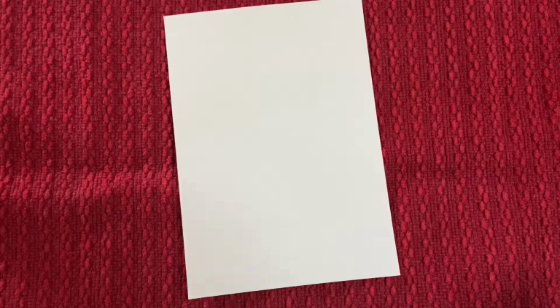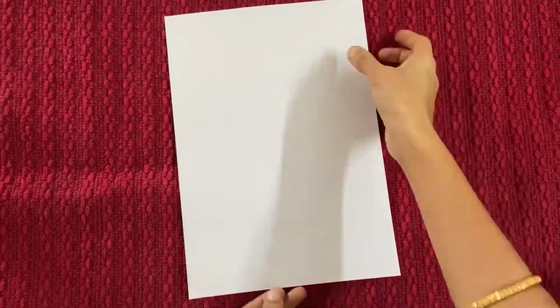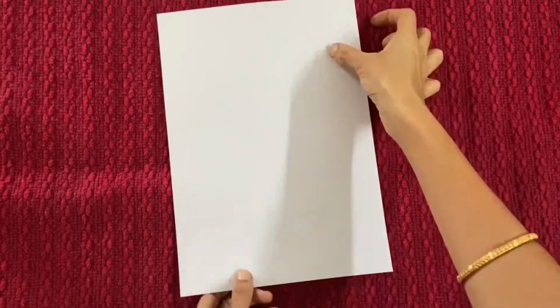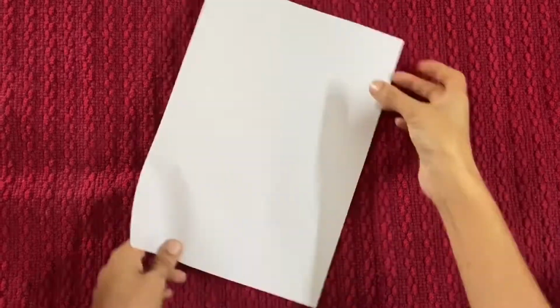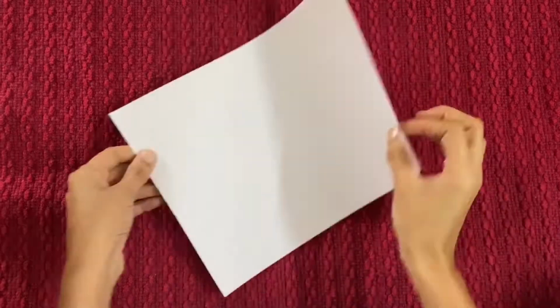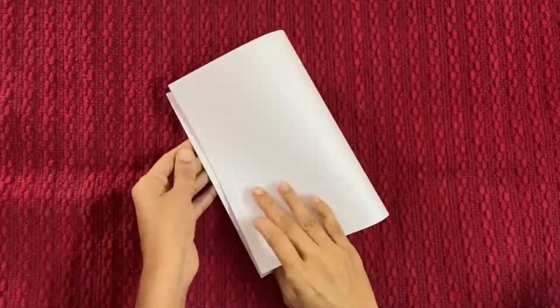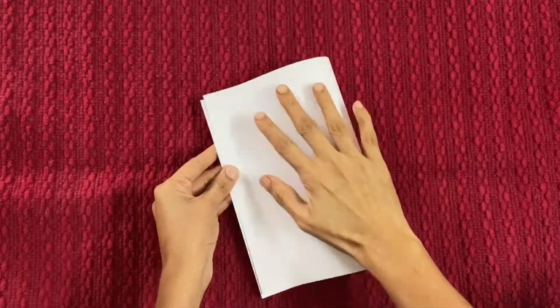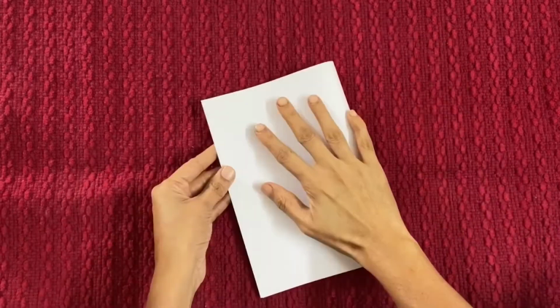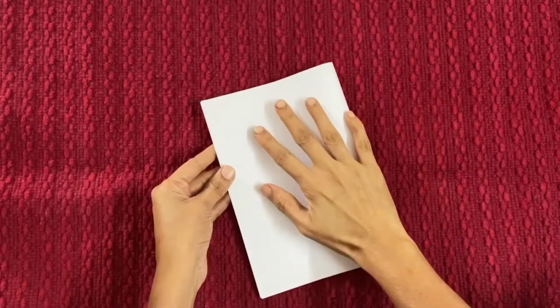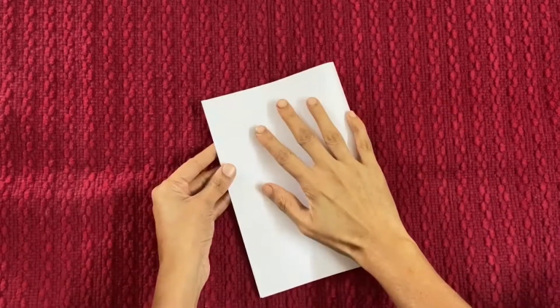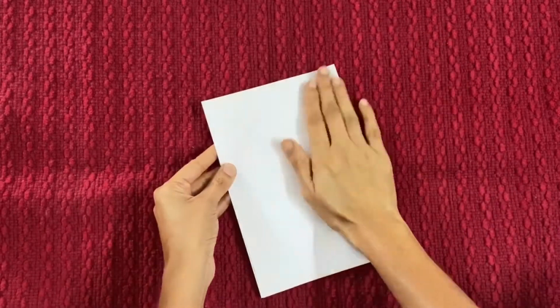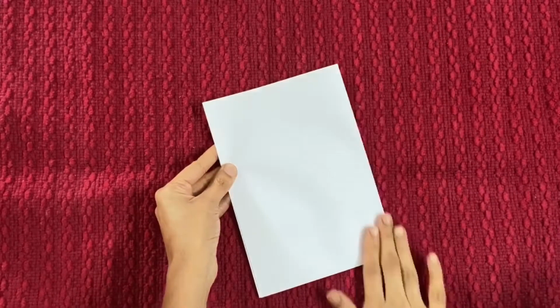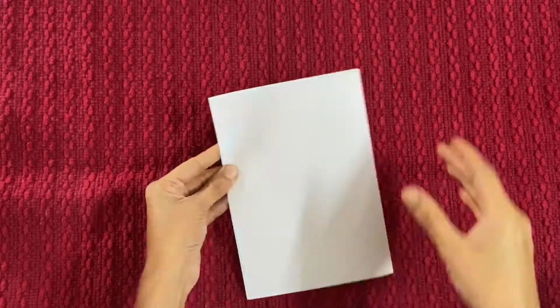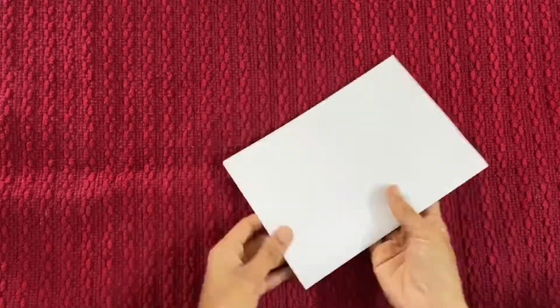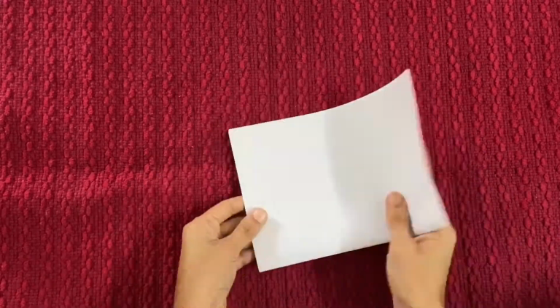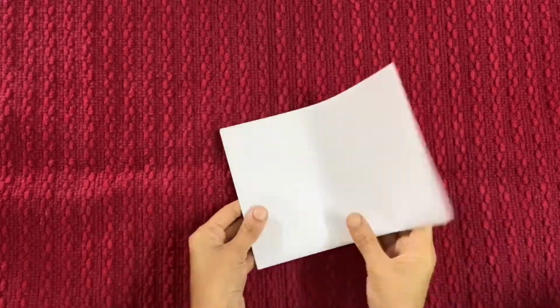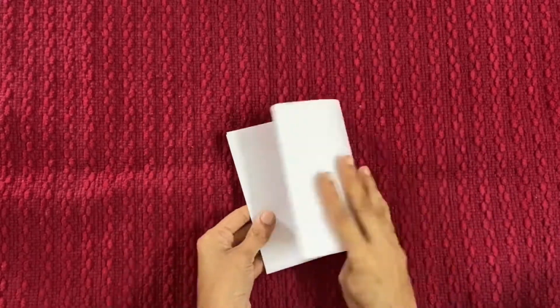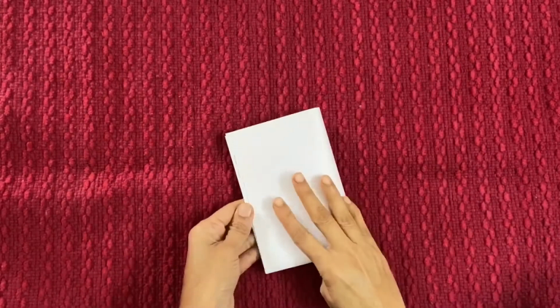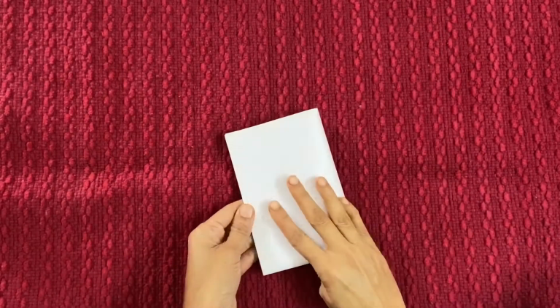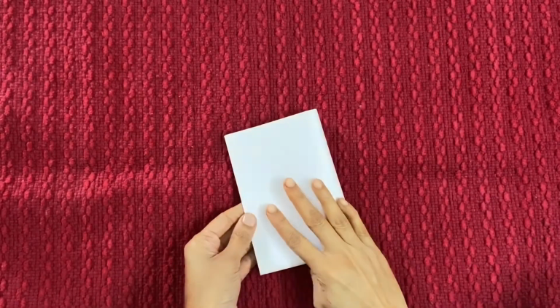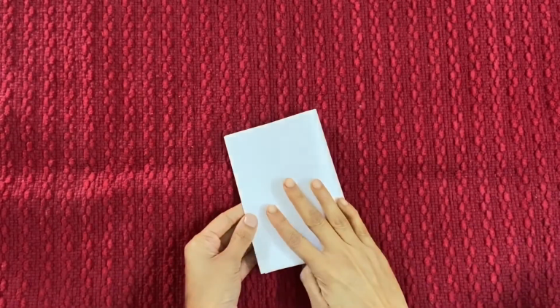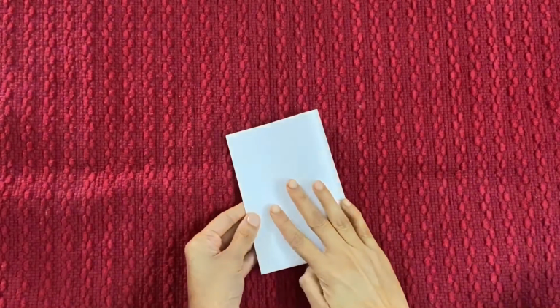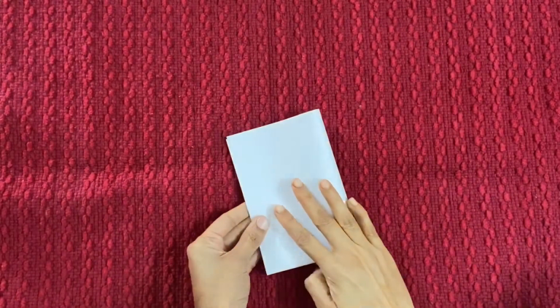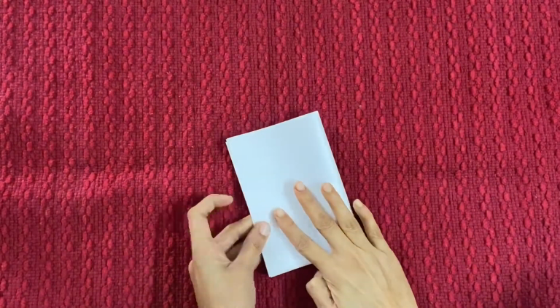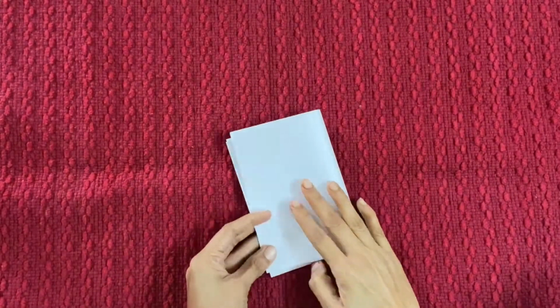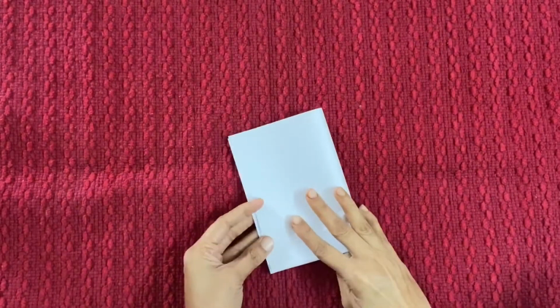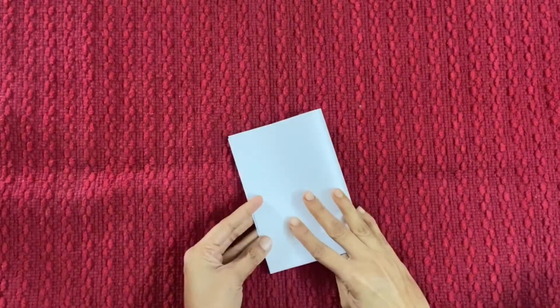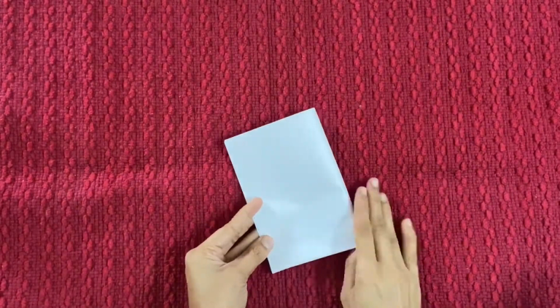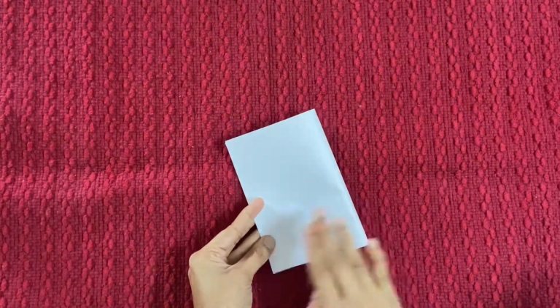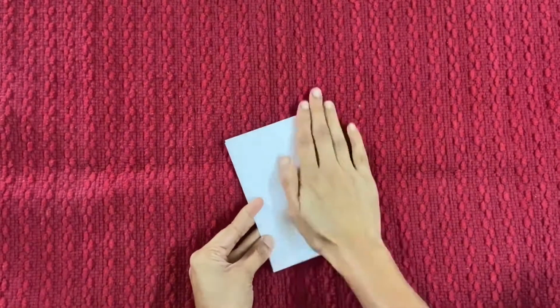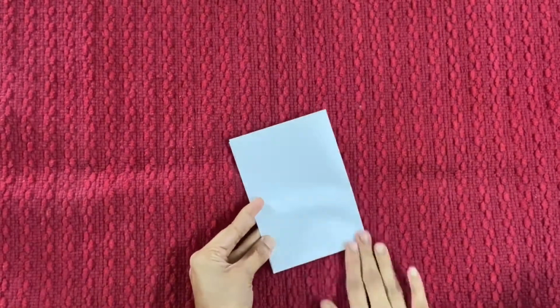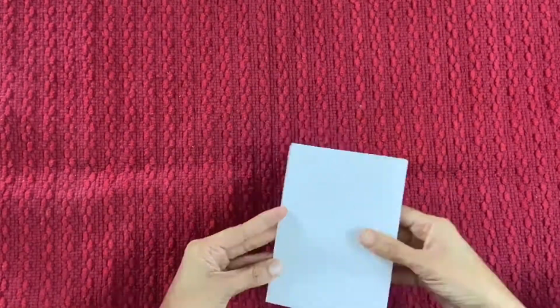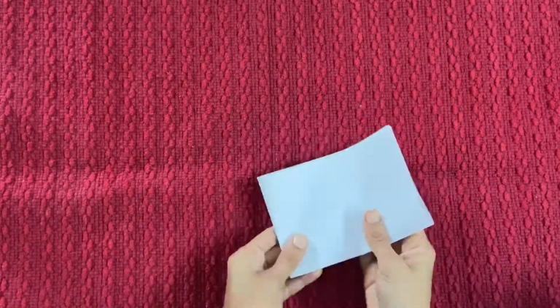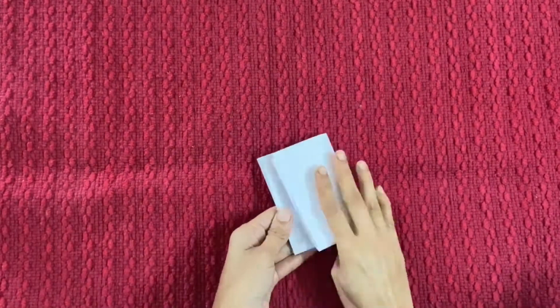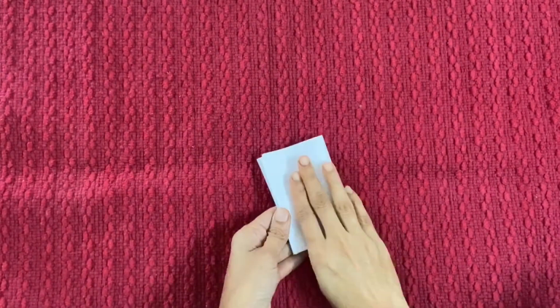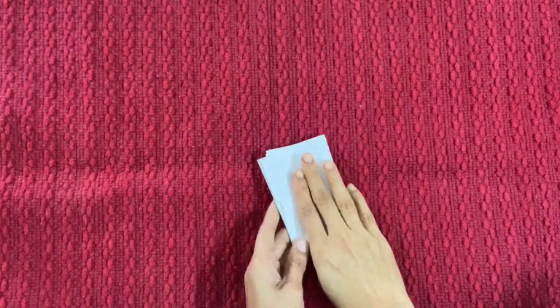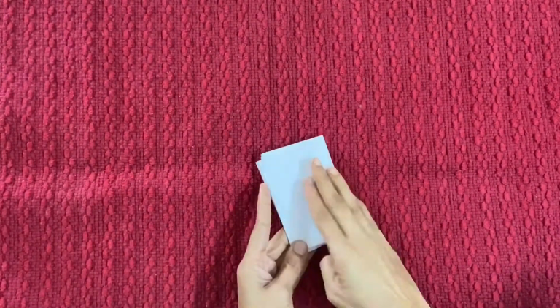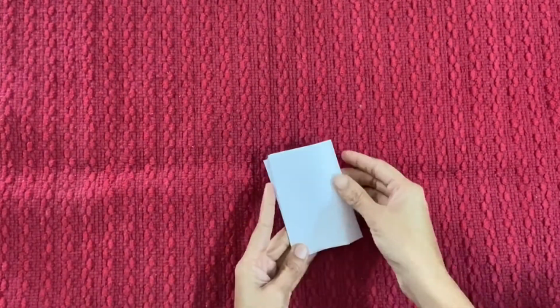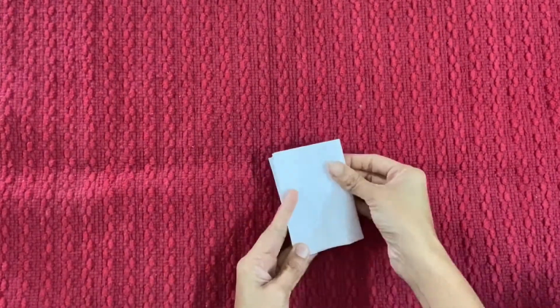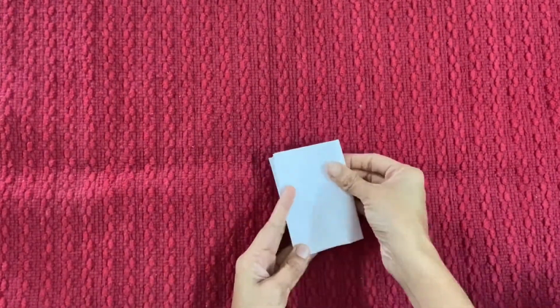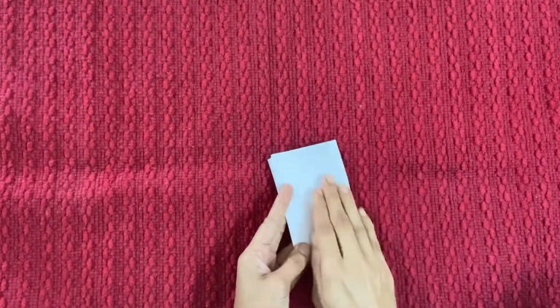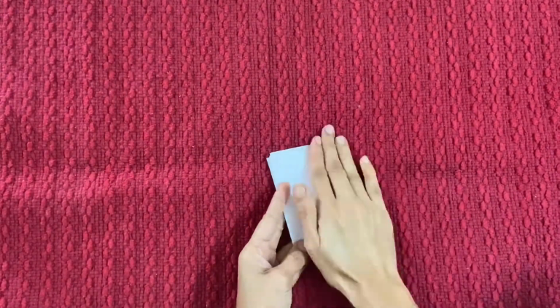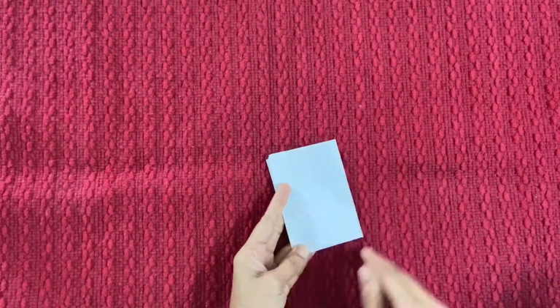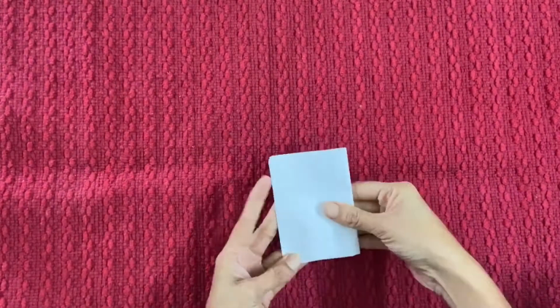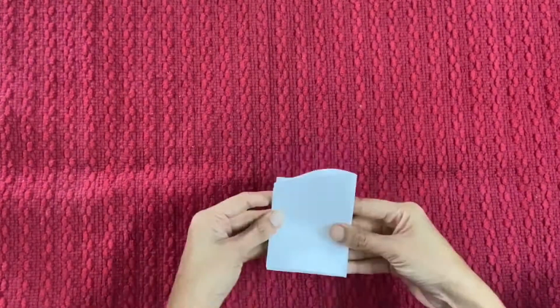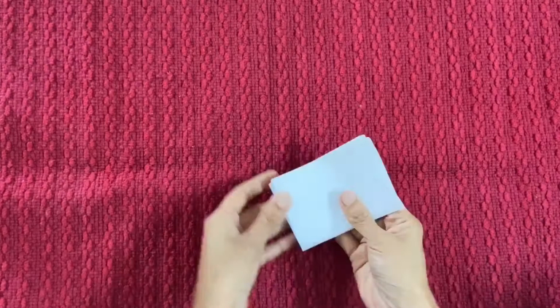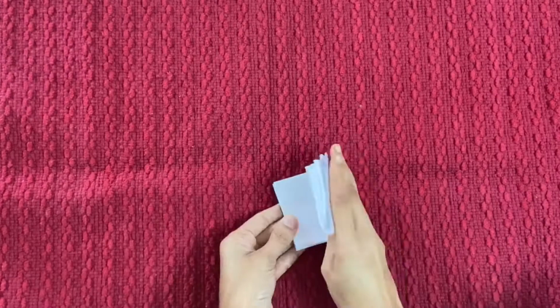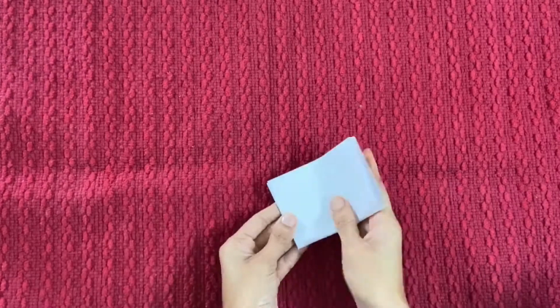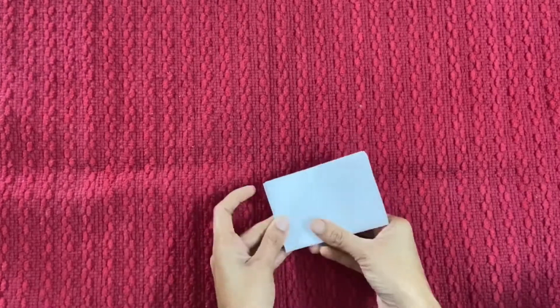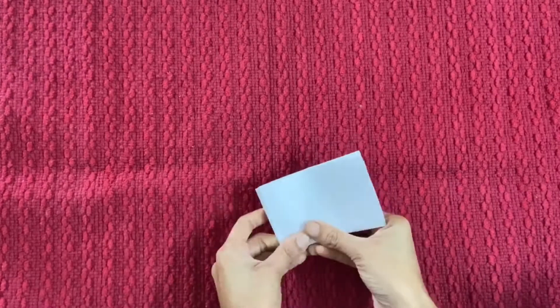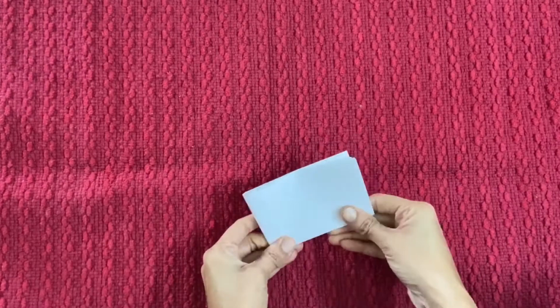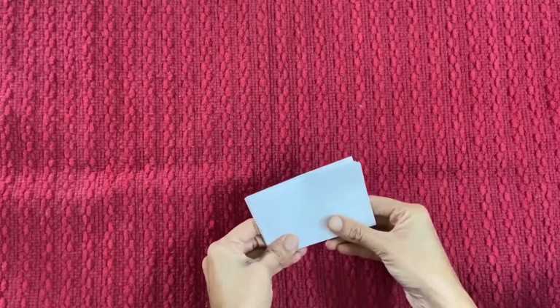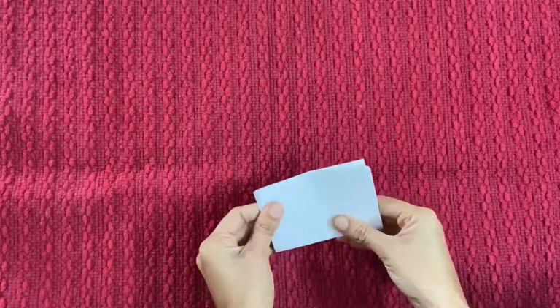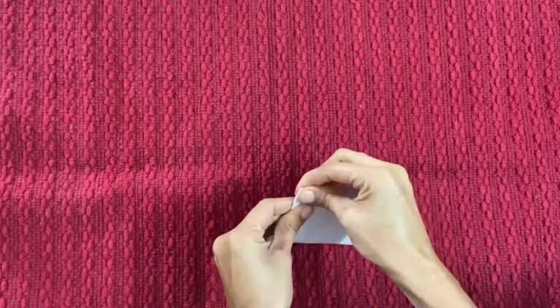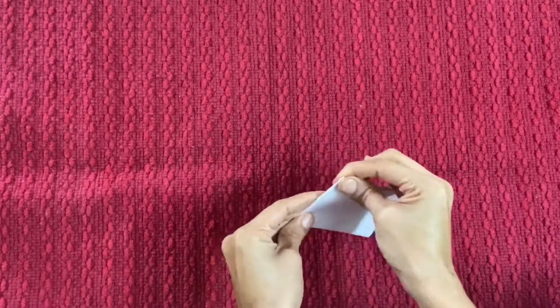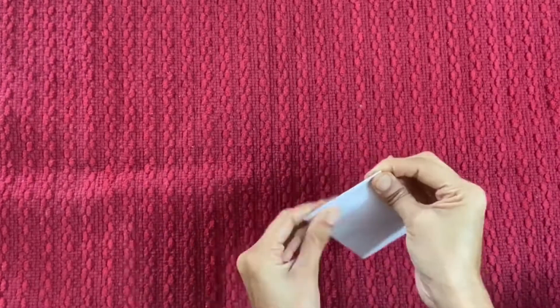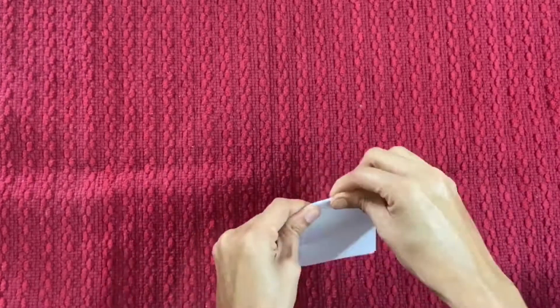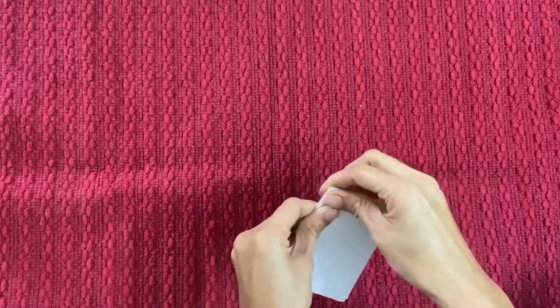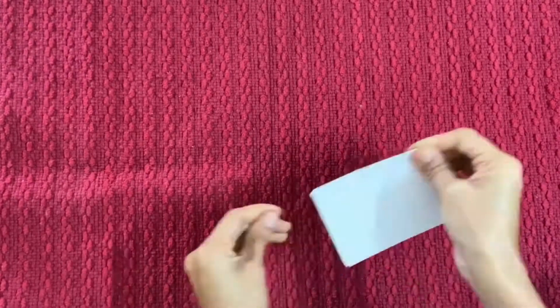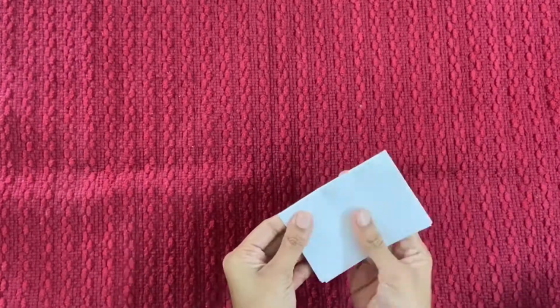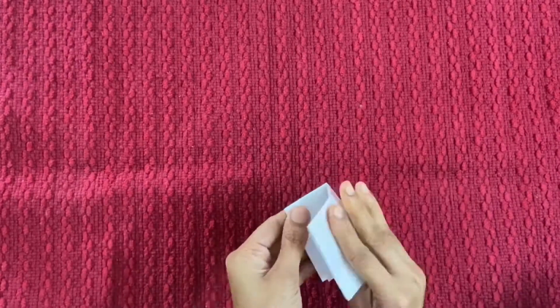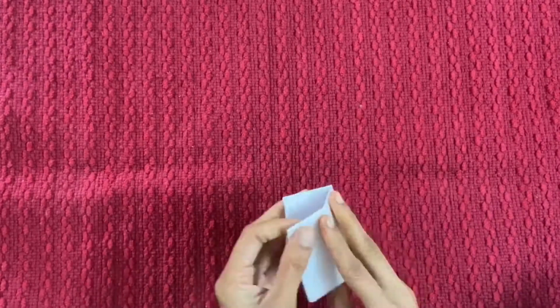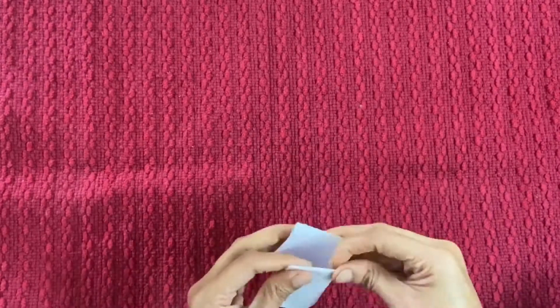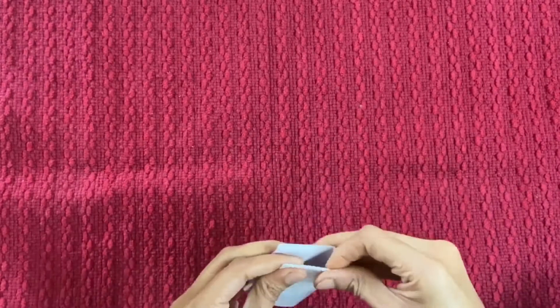Hey guys, we are back with another math activity. This is a hands-on activity for comparing two numbers — a greater than and less than activity for kids.